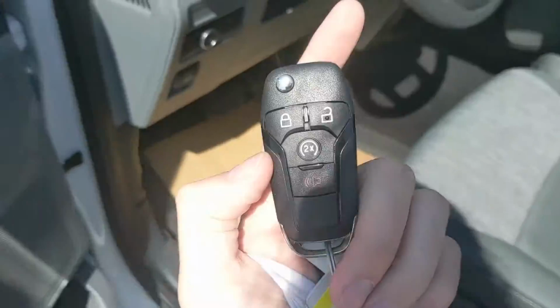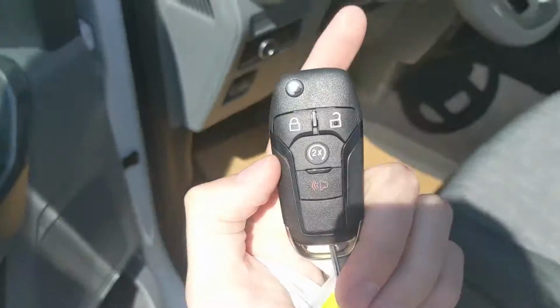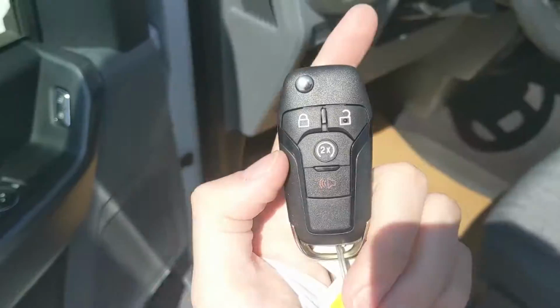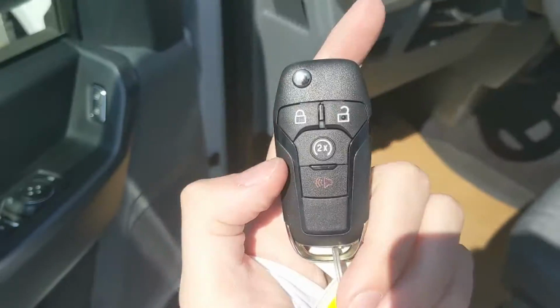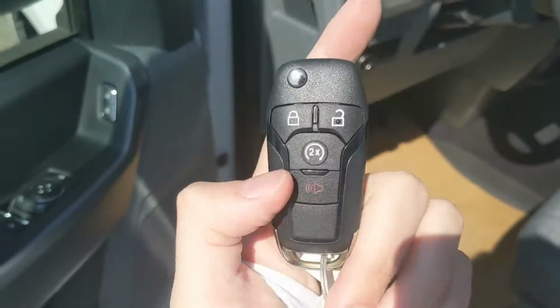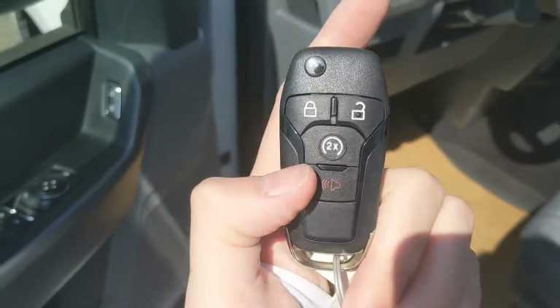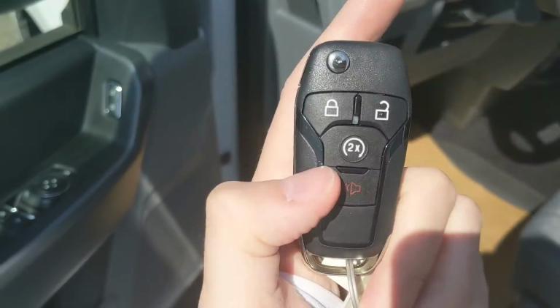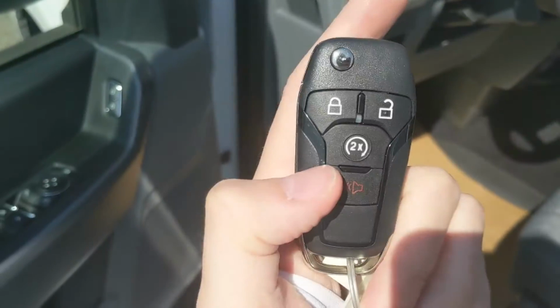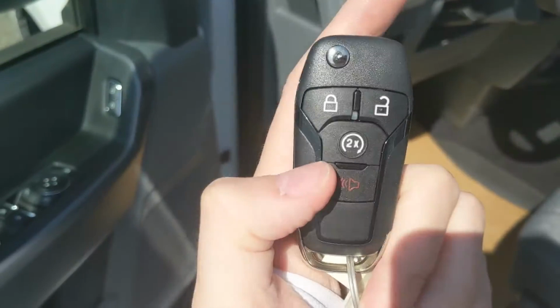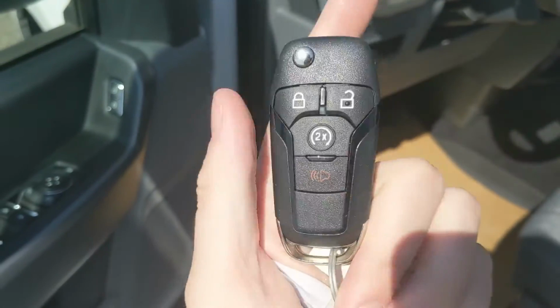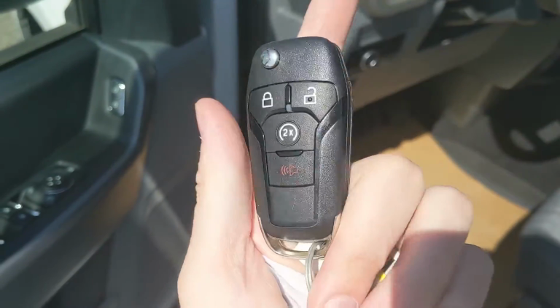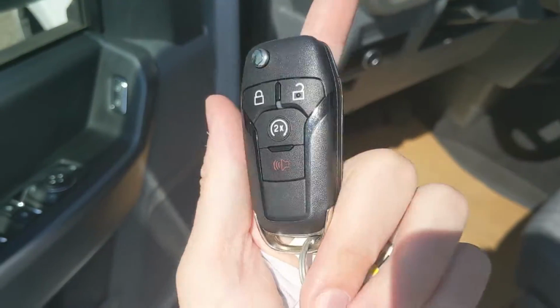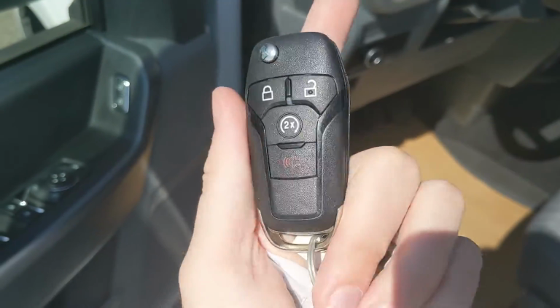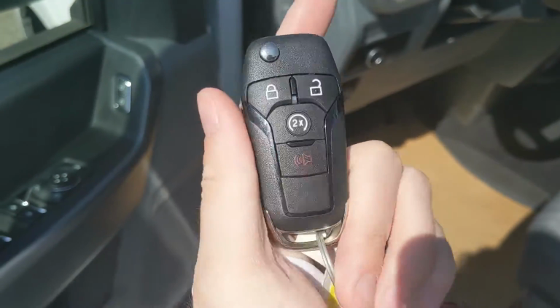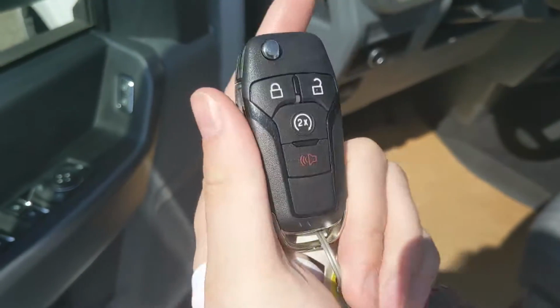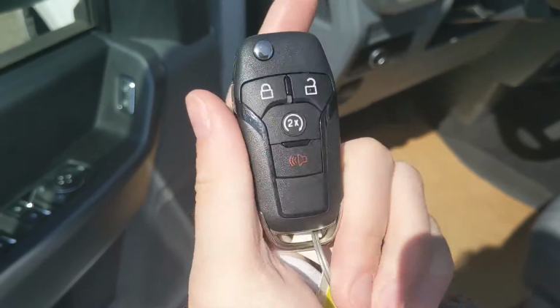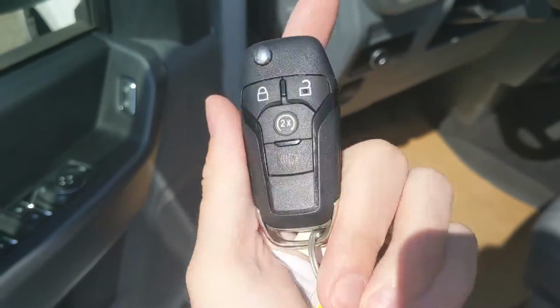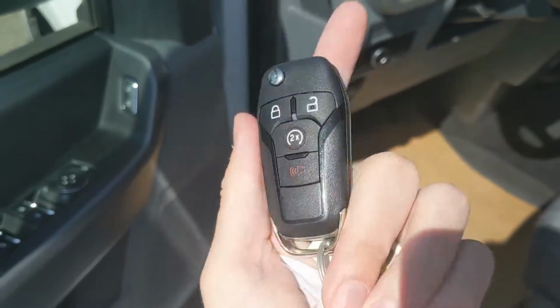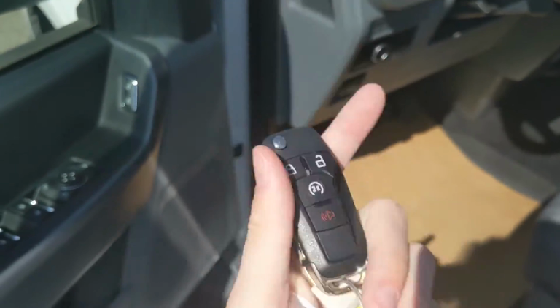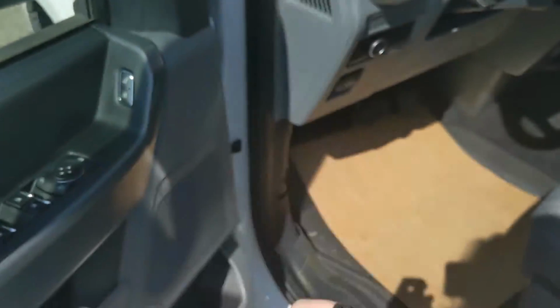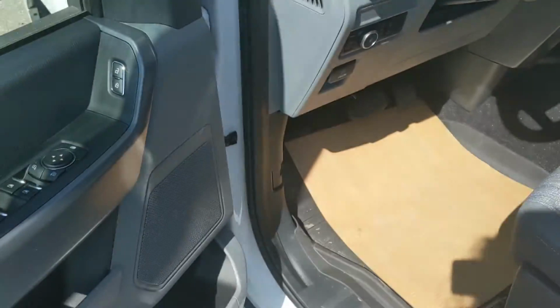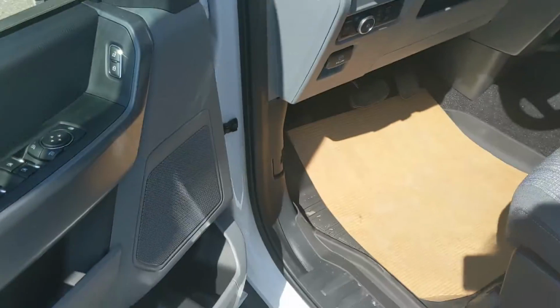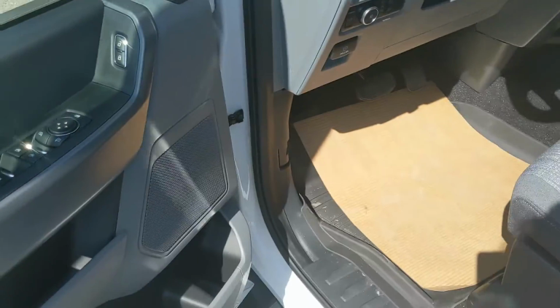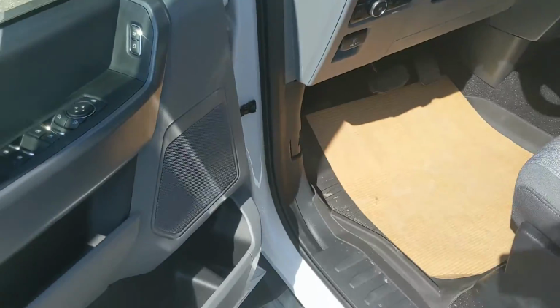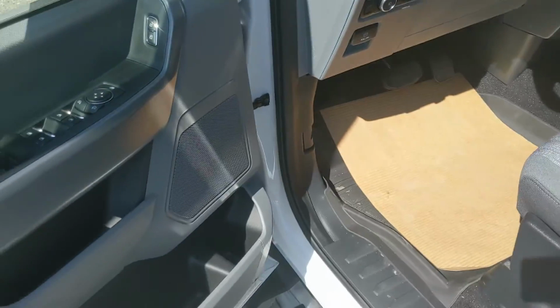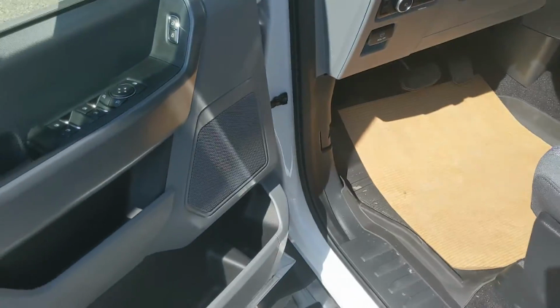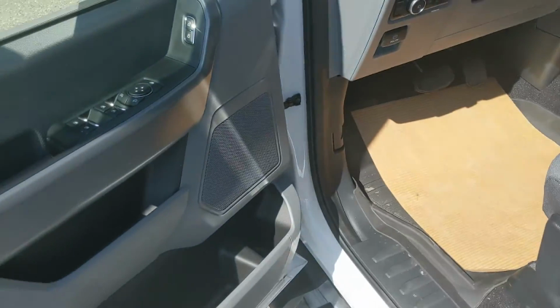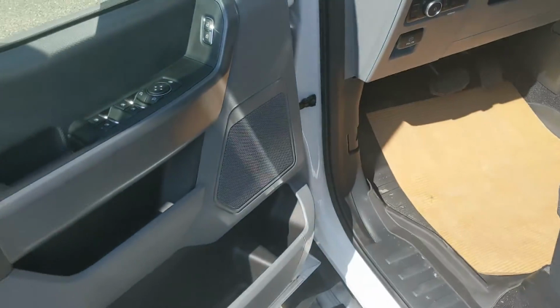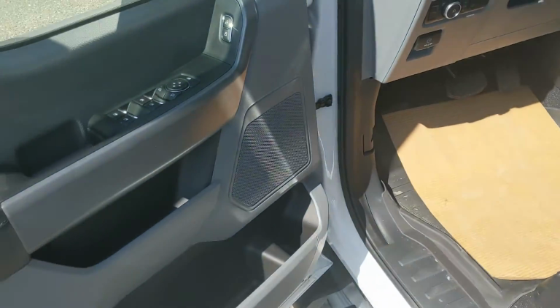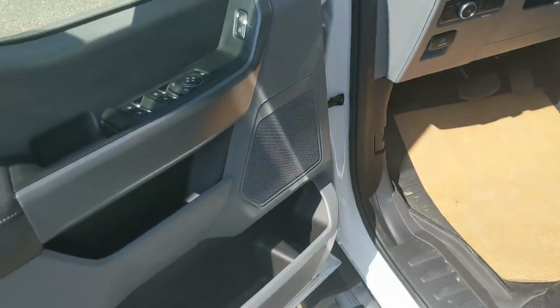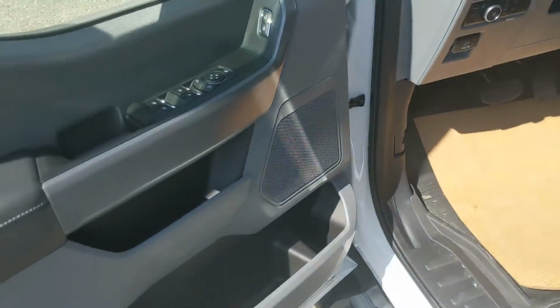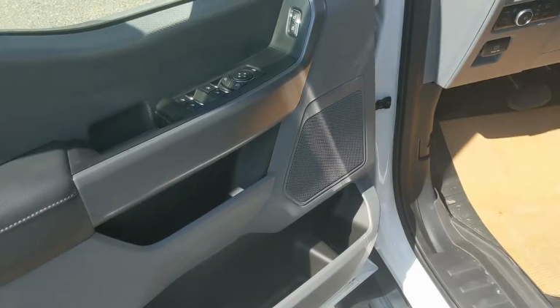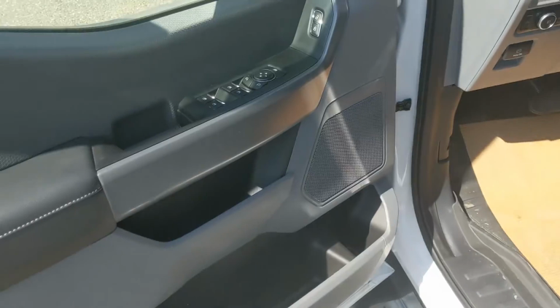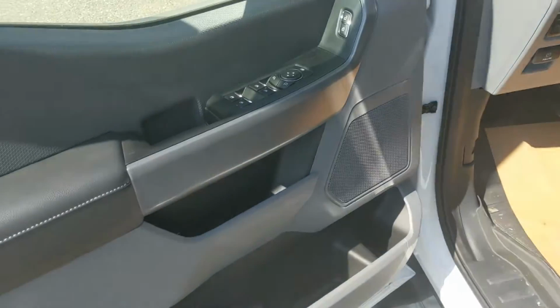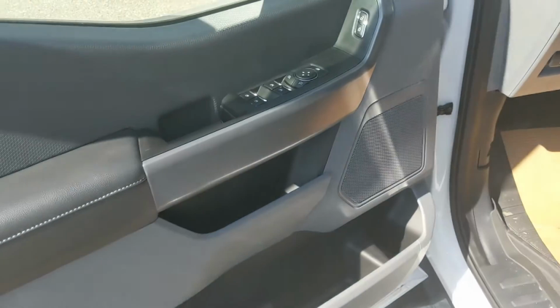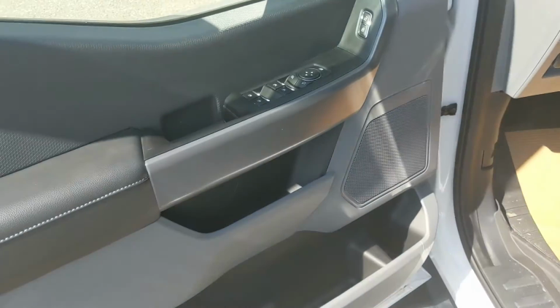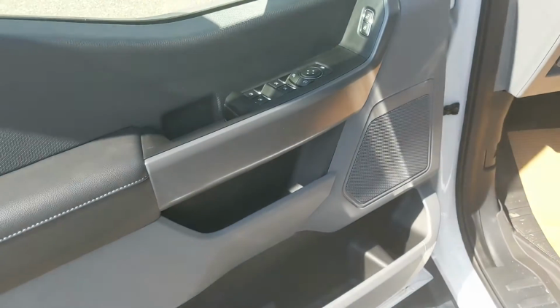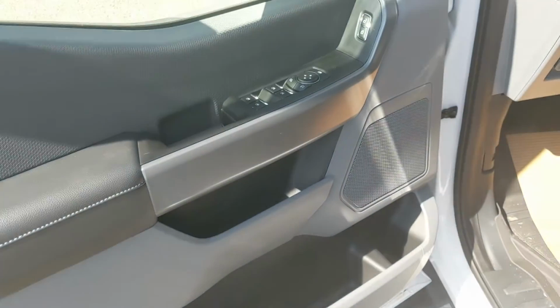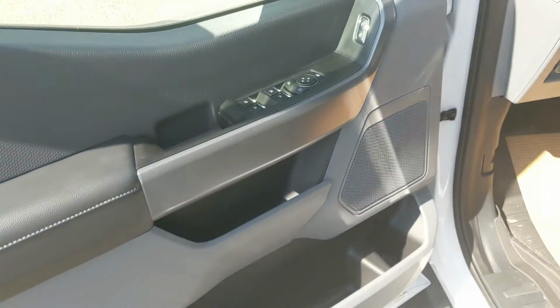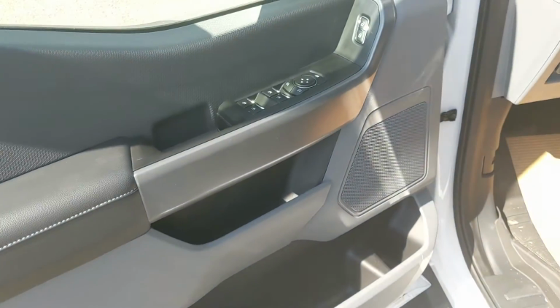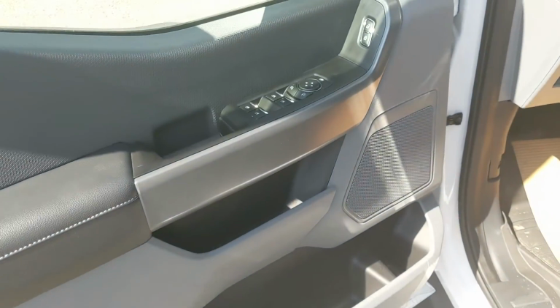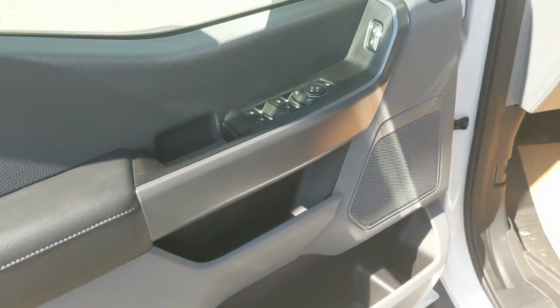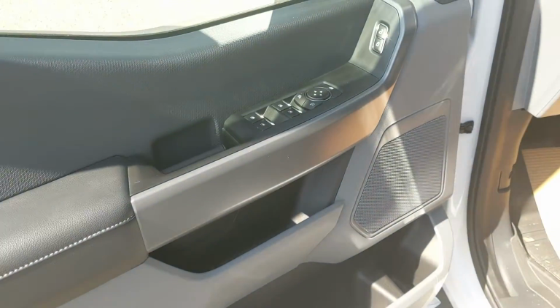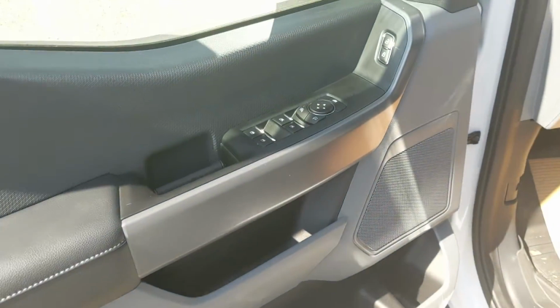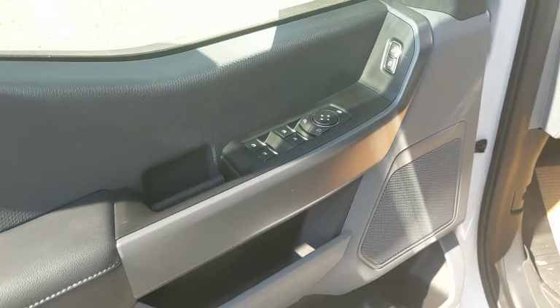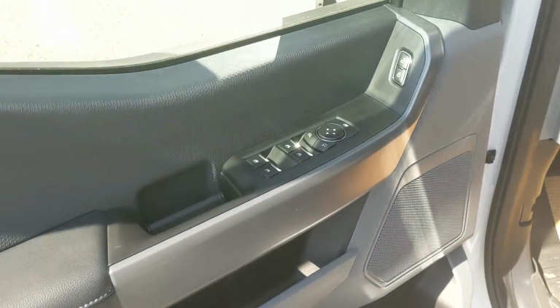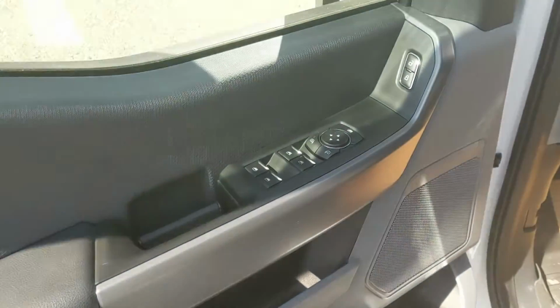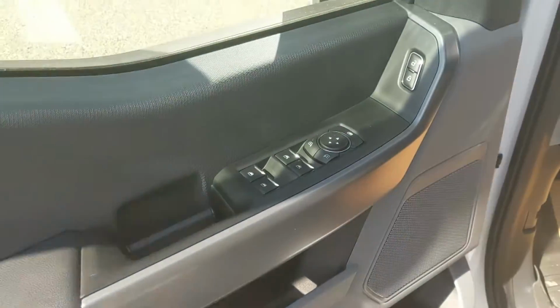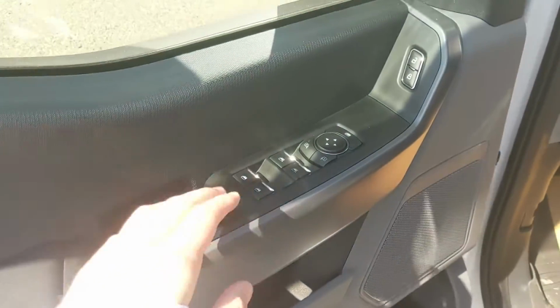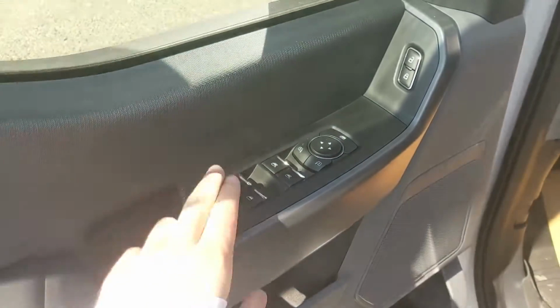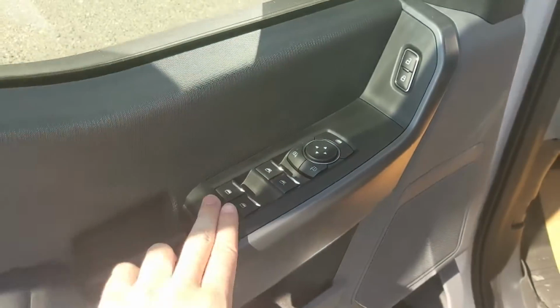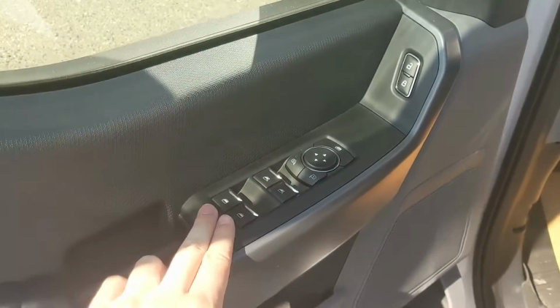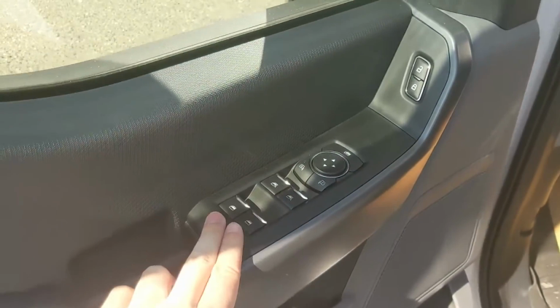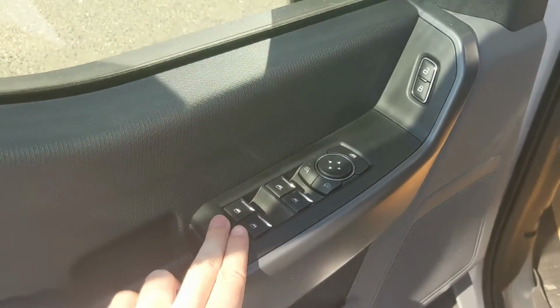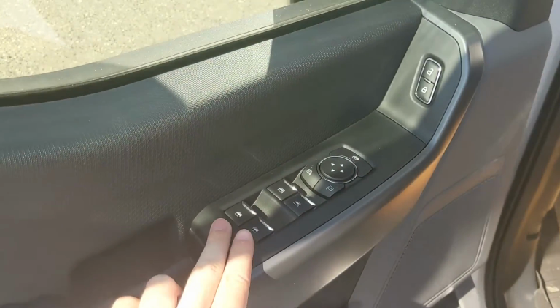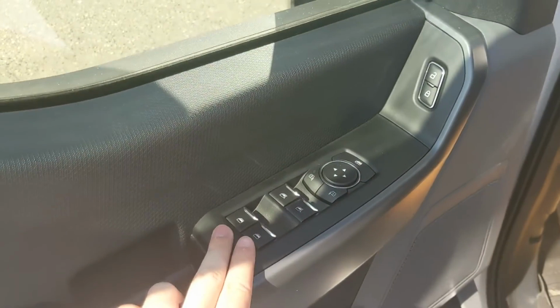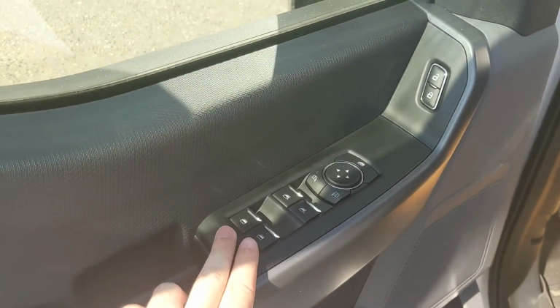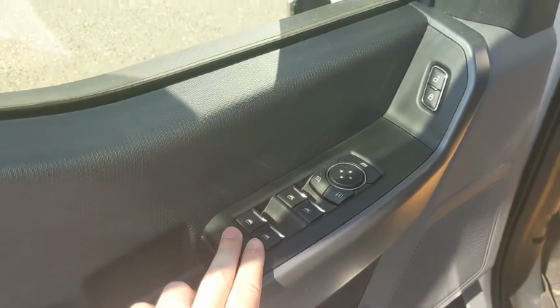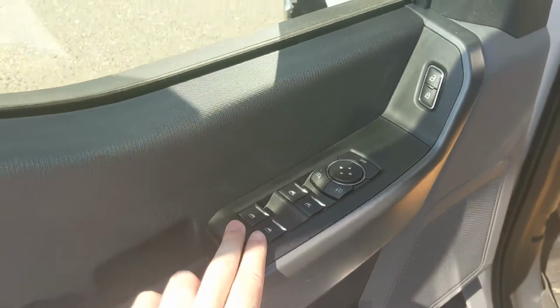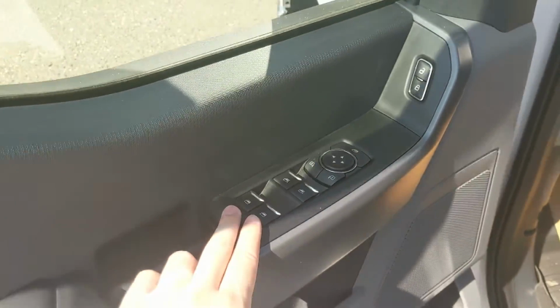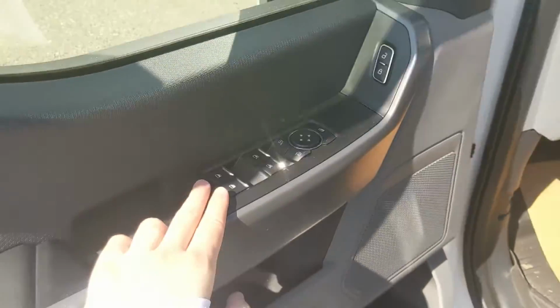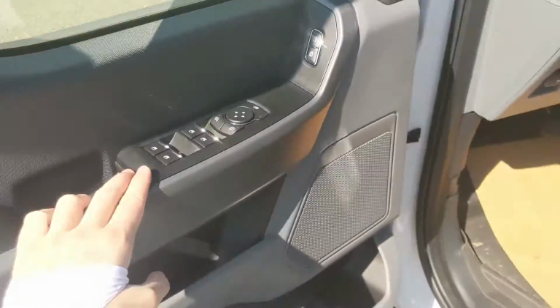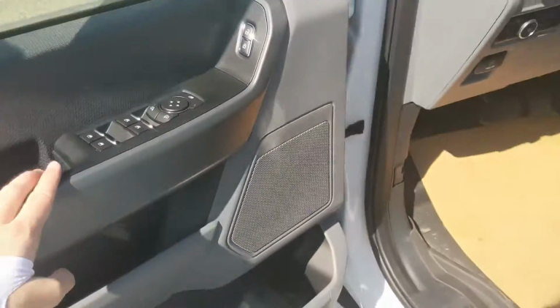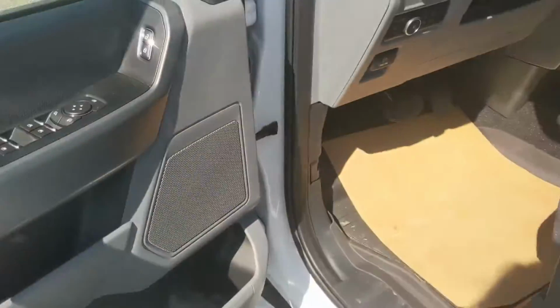This truck does have a remote start, so no need to go outside on those cold mornings to warm up your vehicle. And looking in, you have power windows, power mirrors, and power locks.